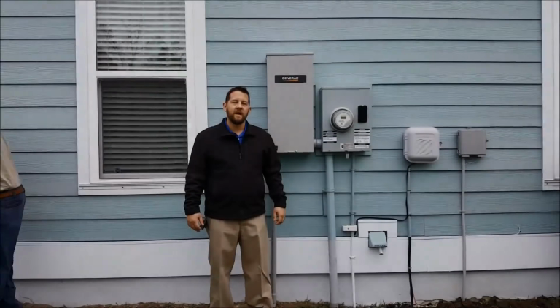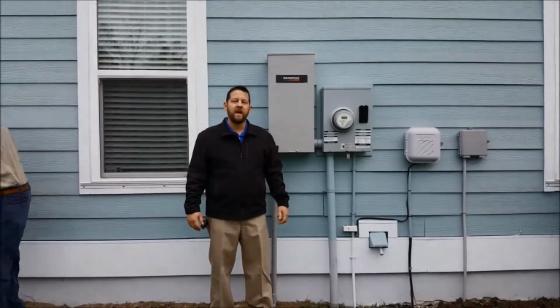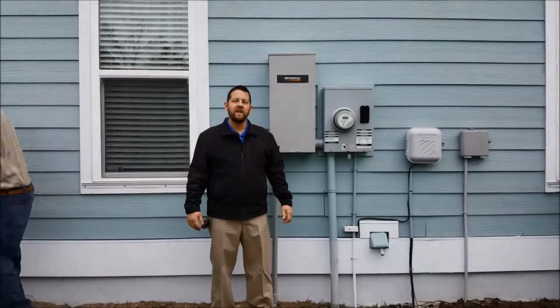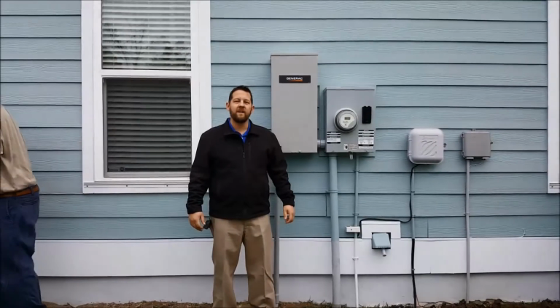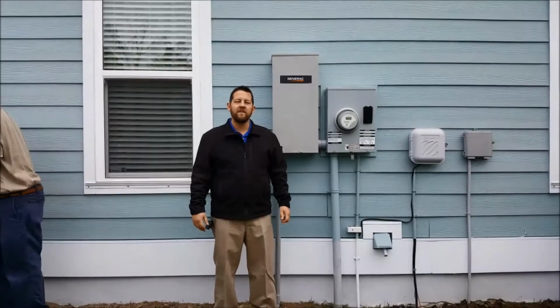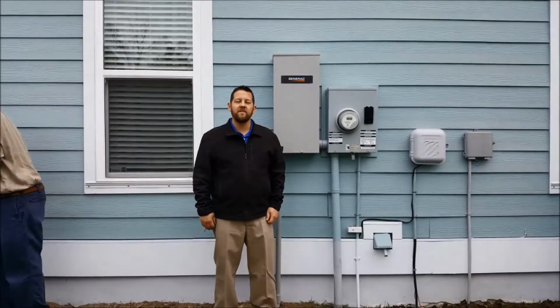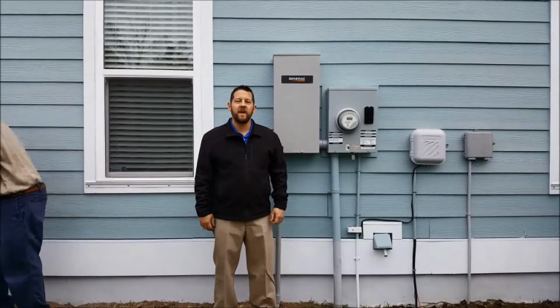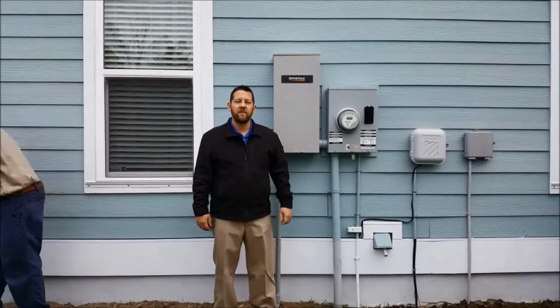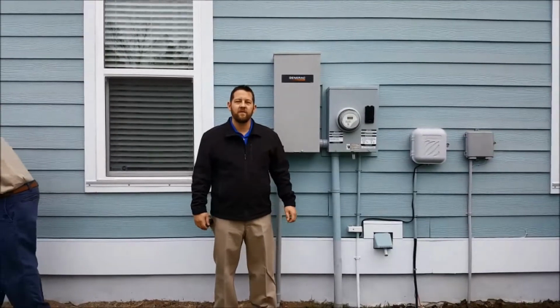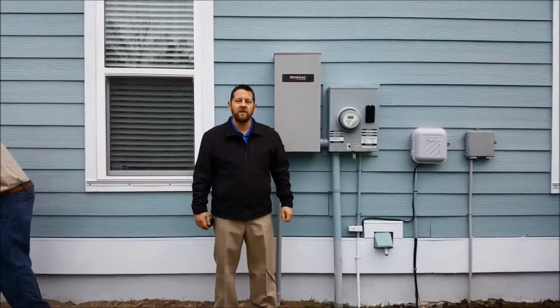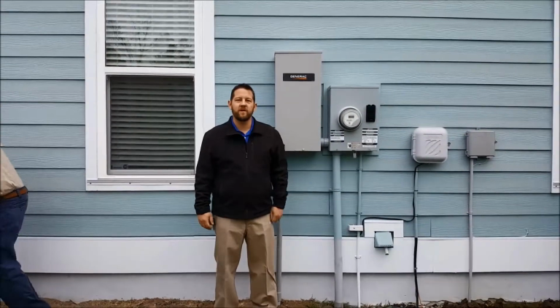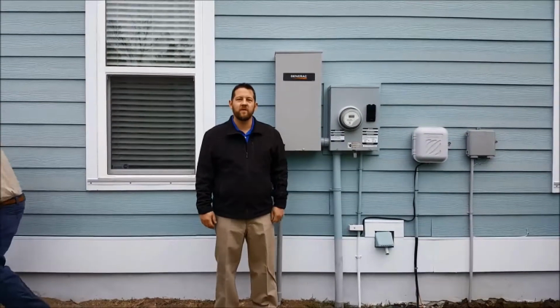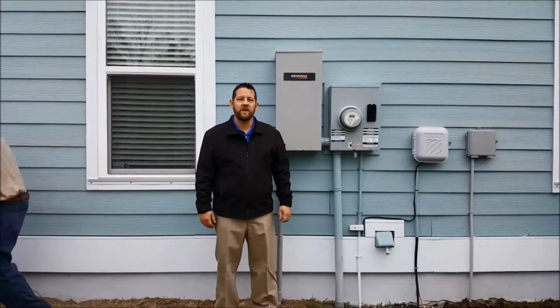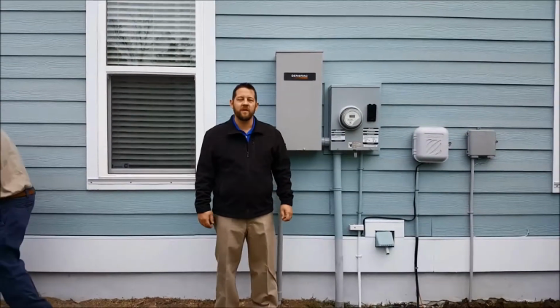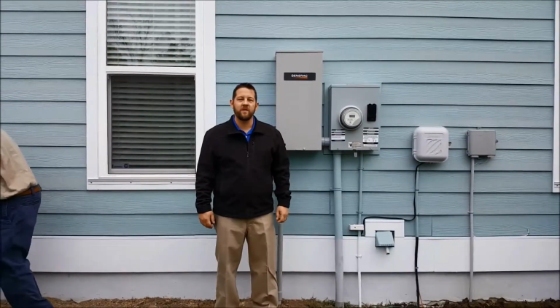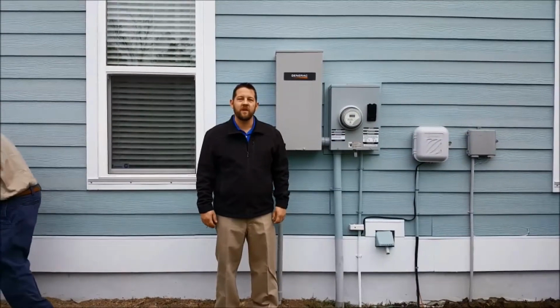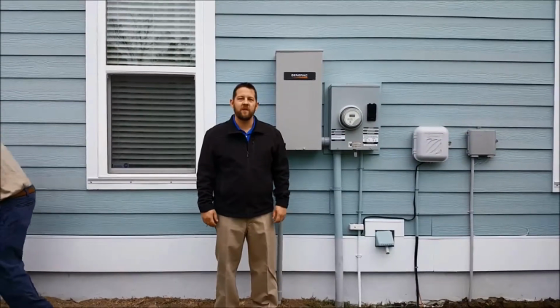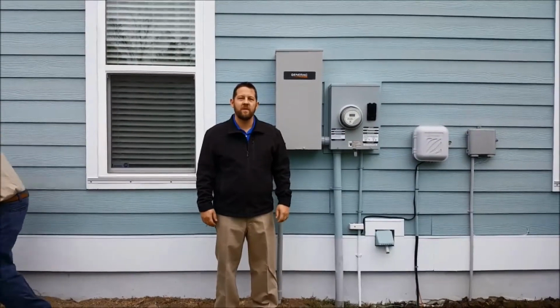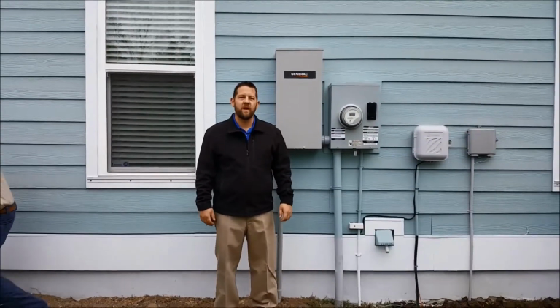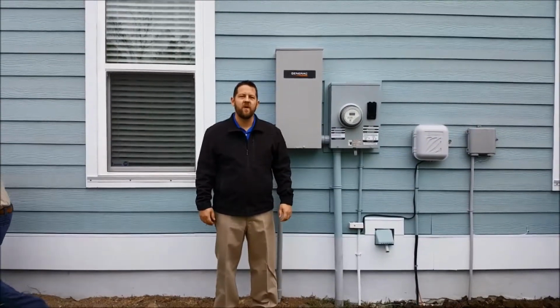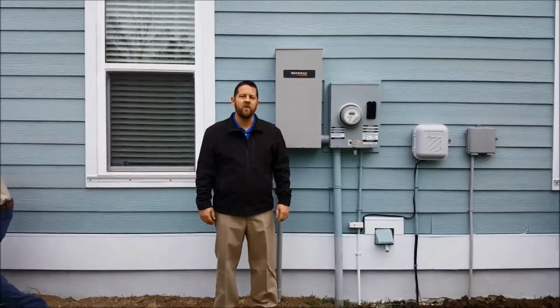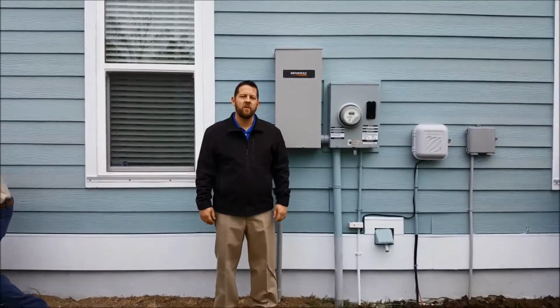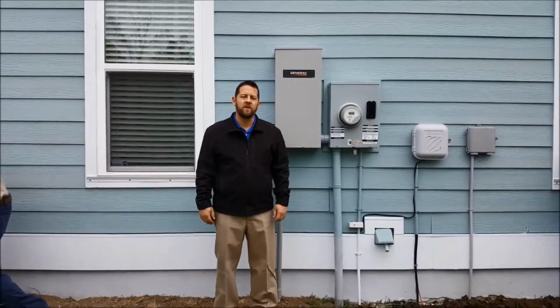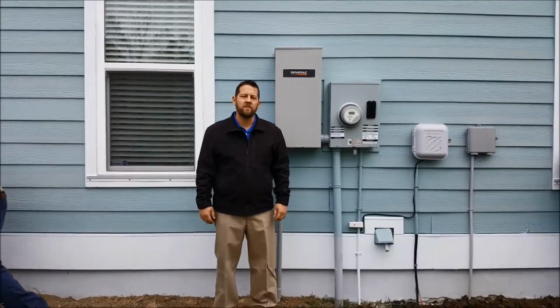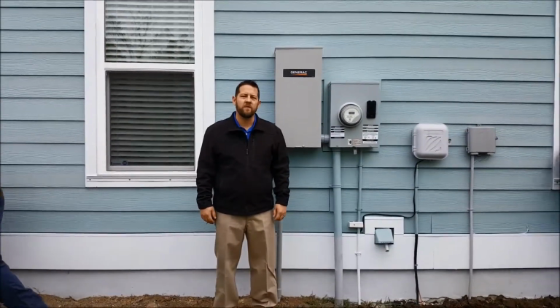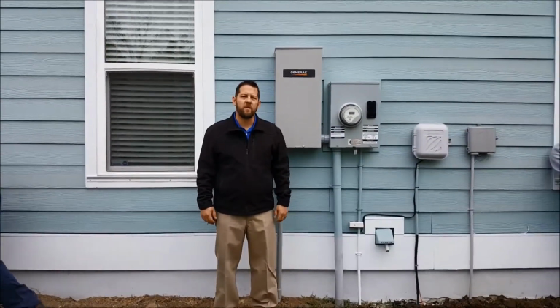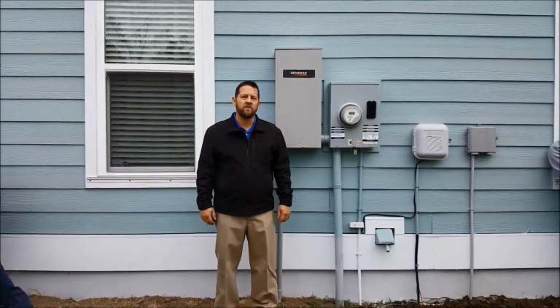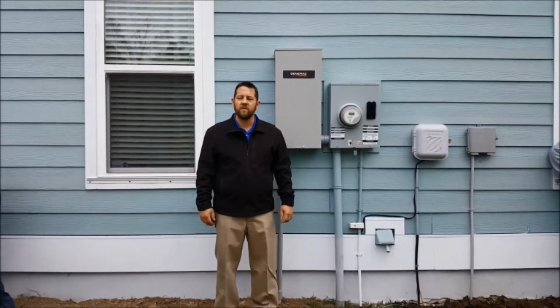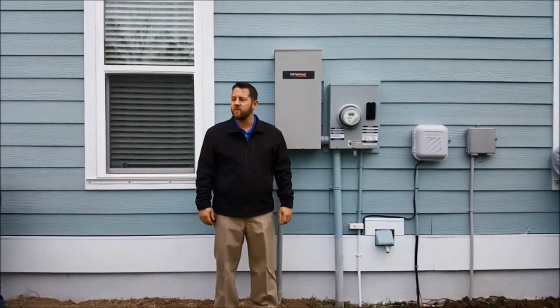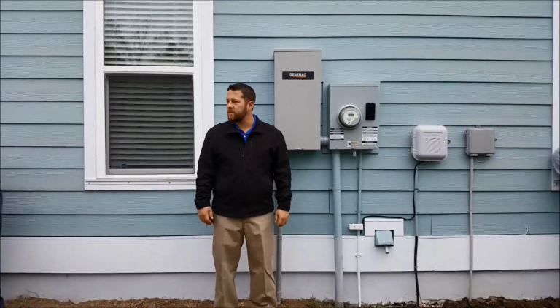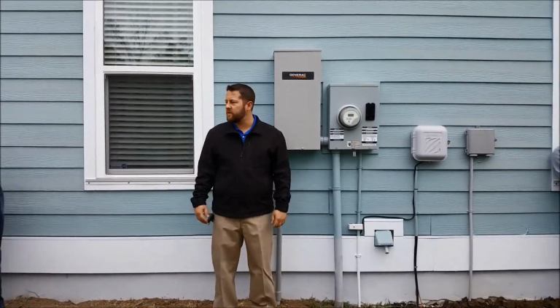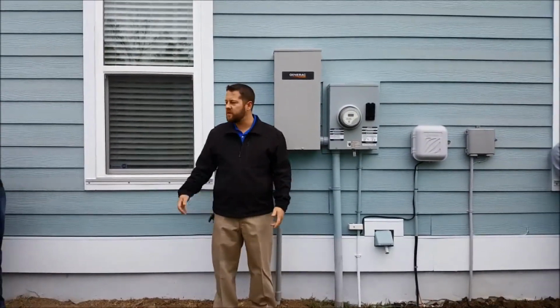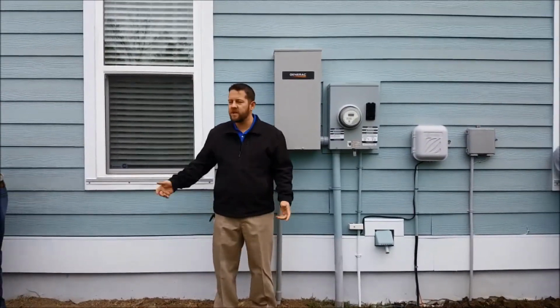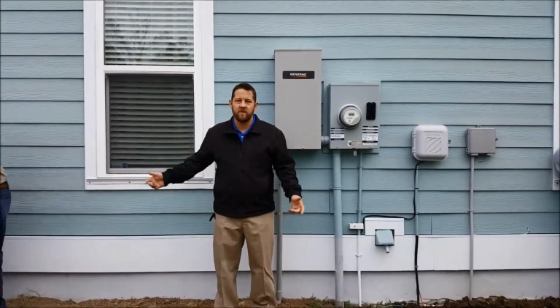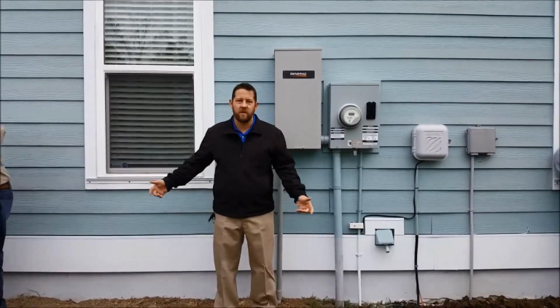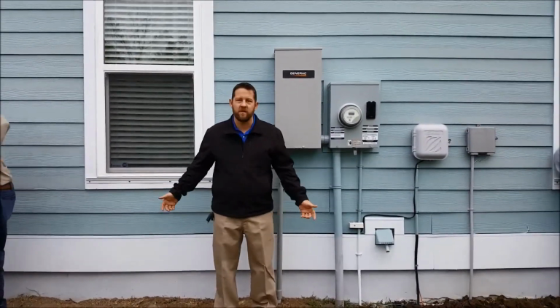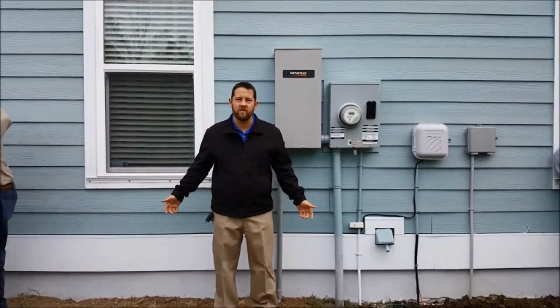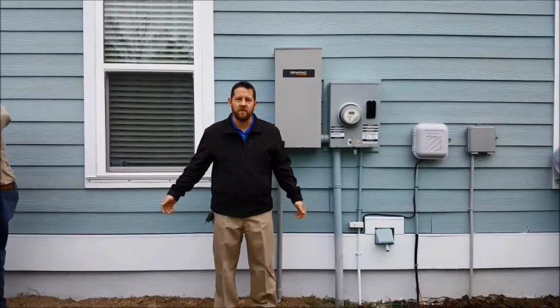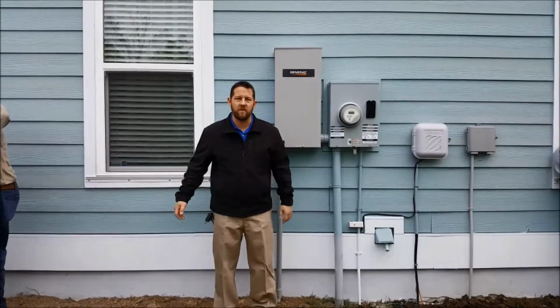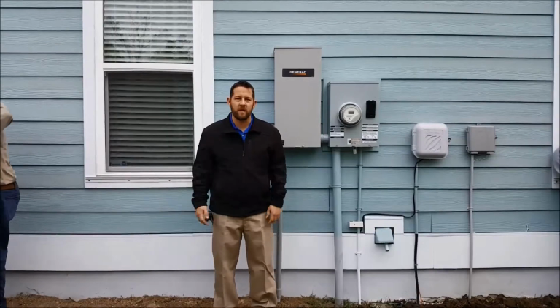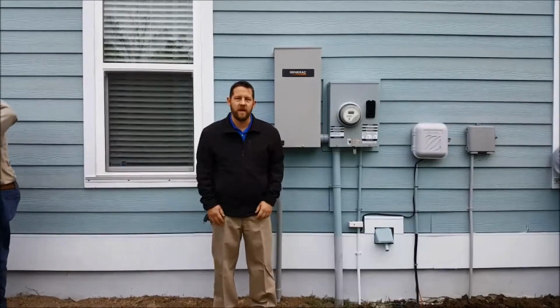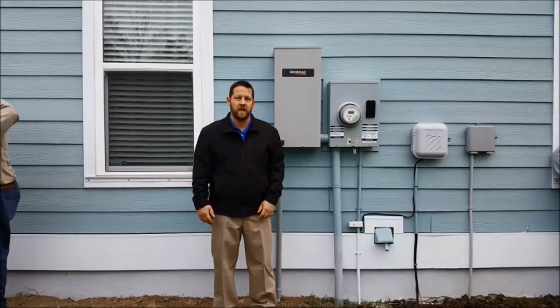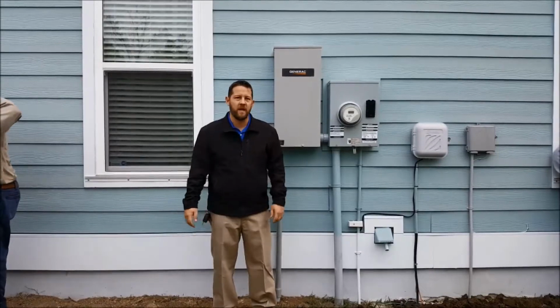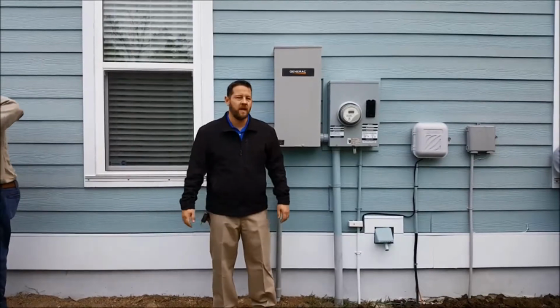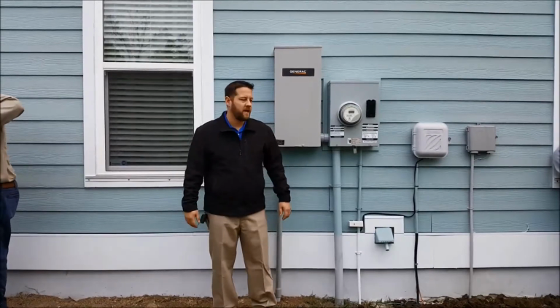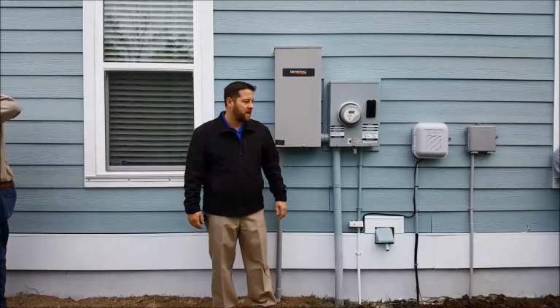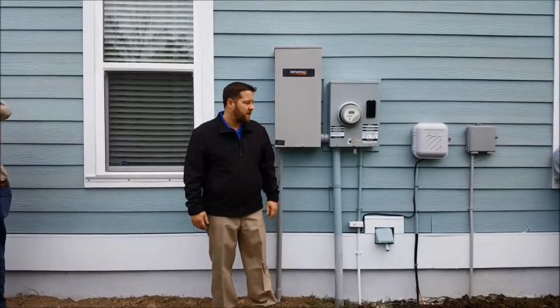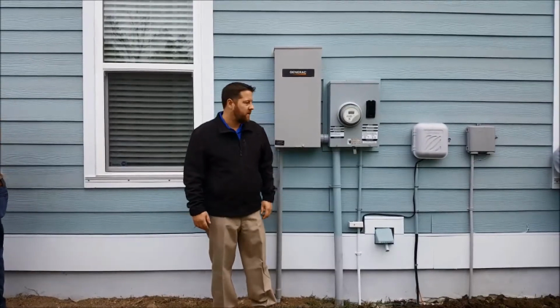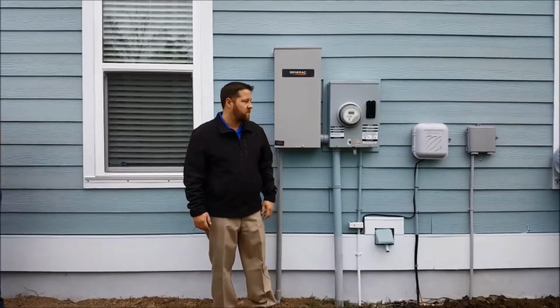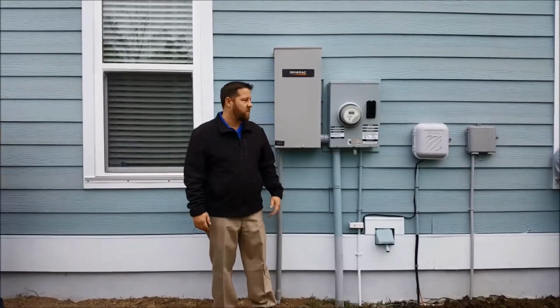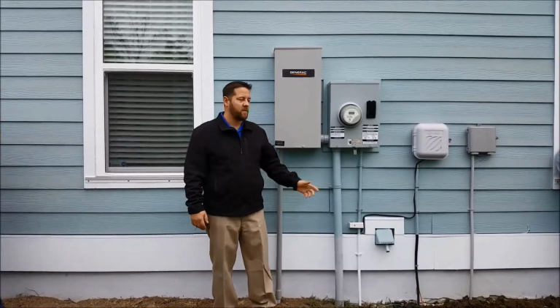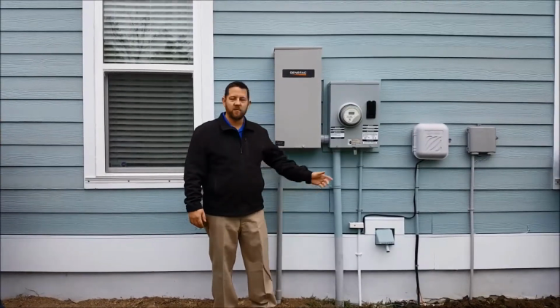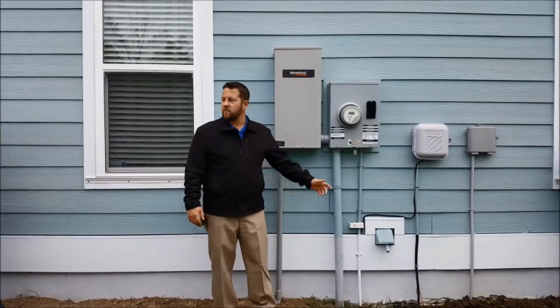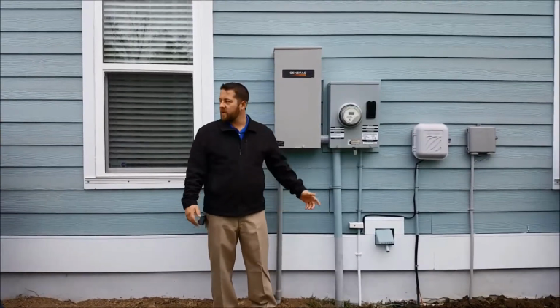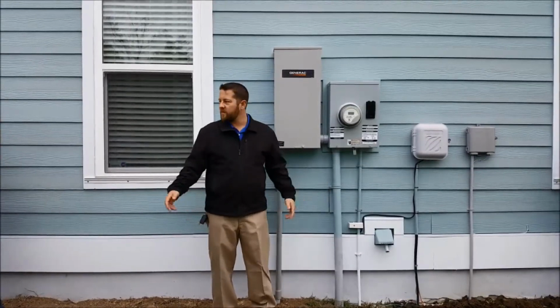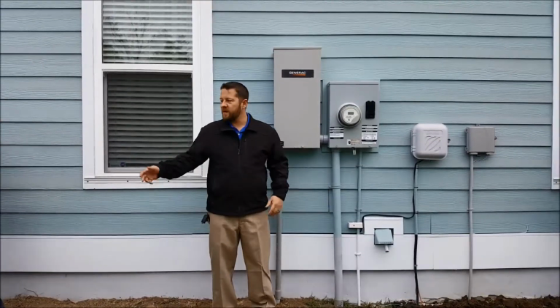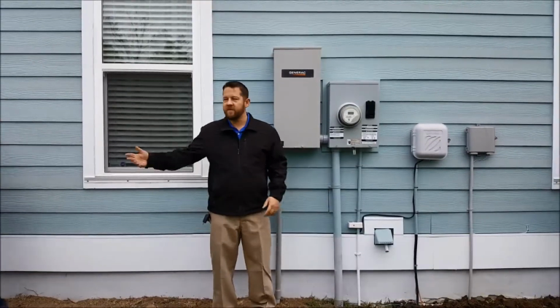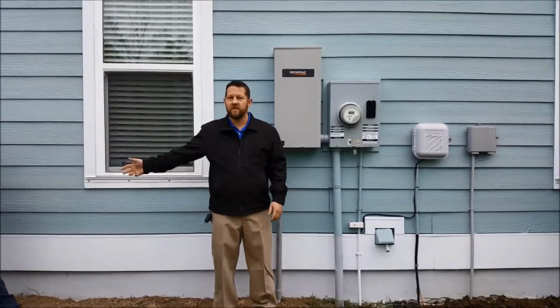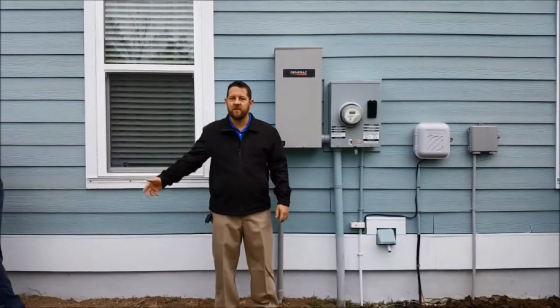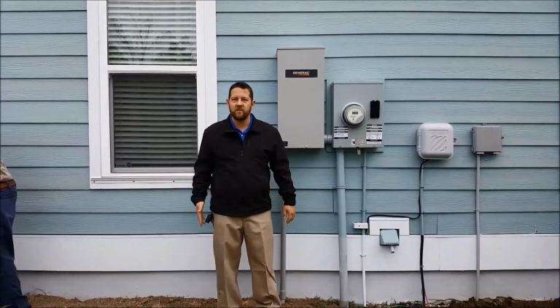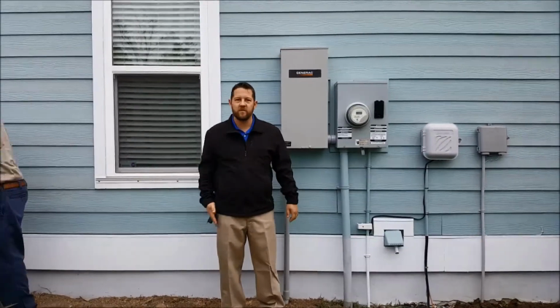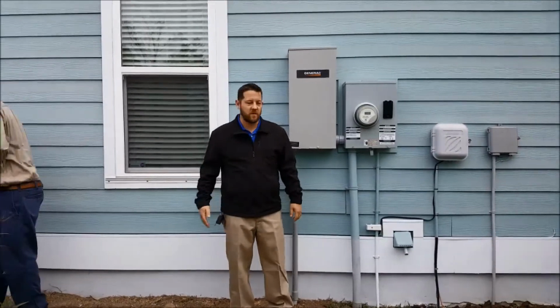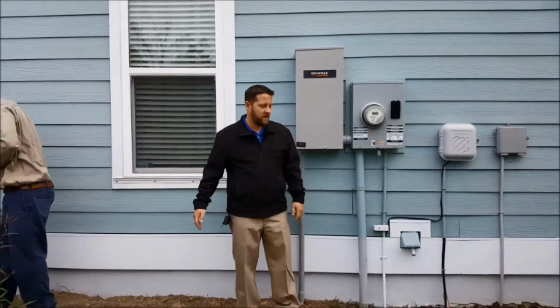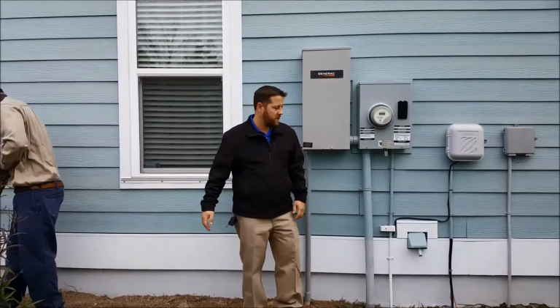Hey there, this is Al with TransWord Electric and I'm at home here in Charleston. We're doing a generator install today. We have plumbers working, we have electricians working.